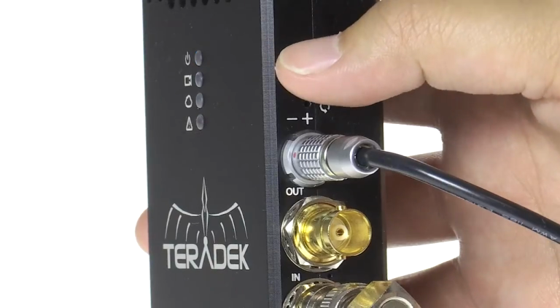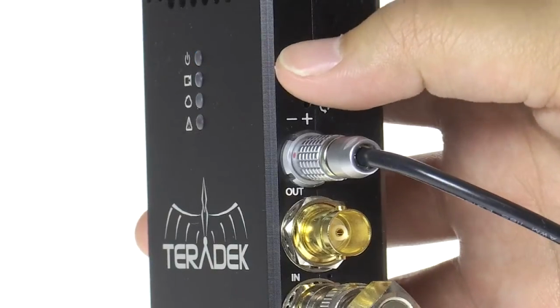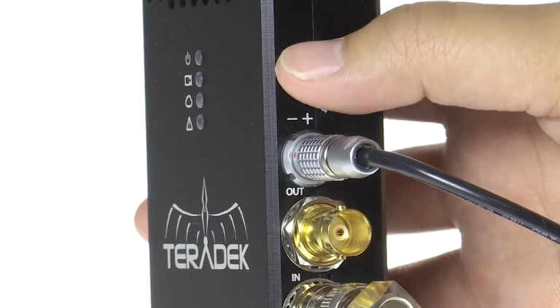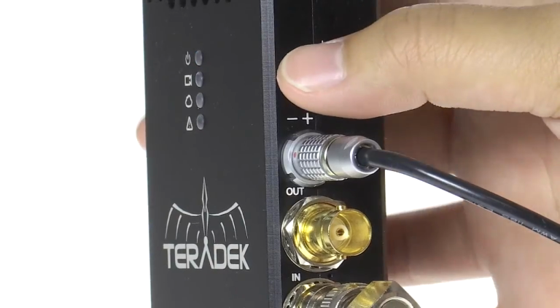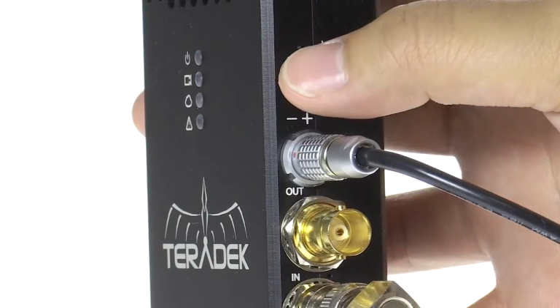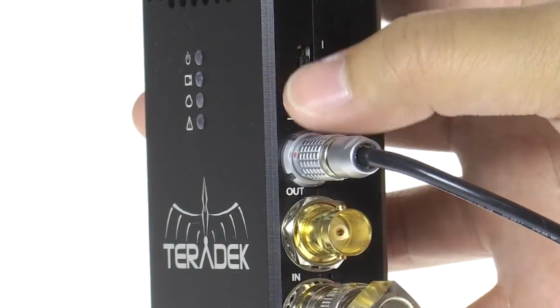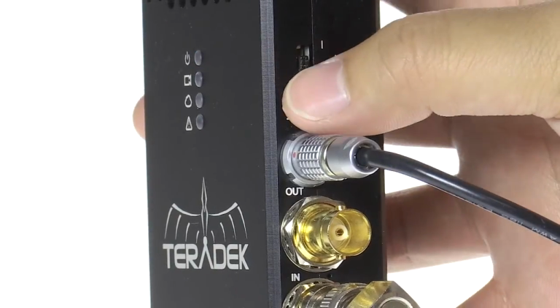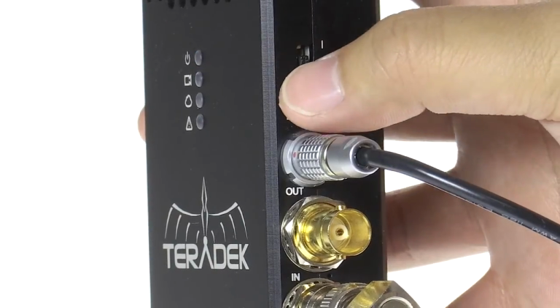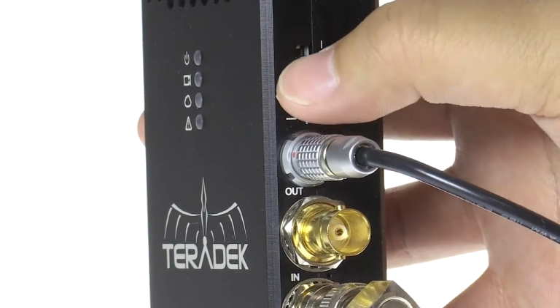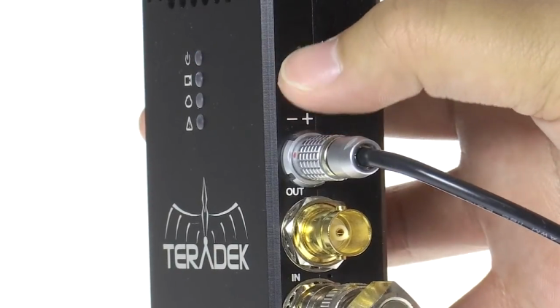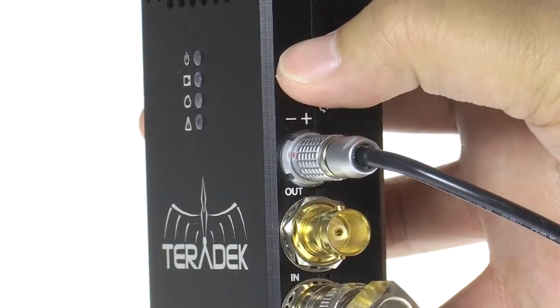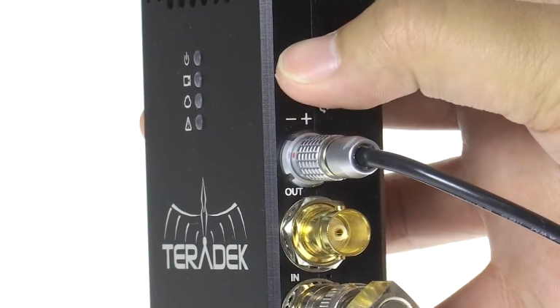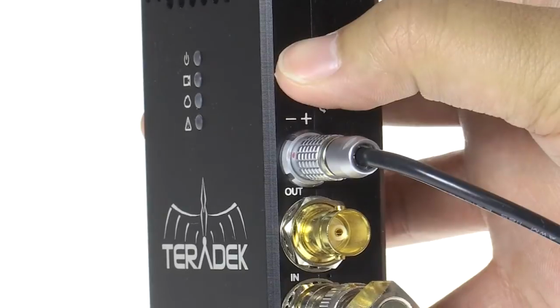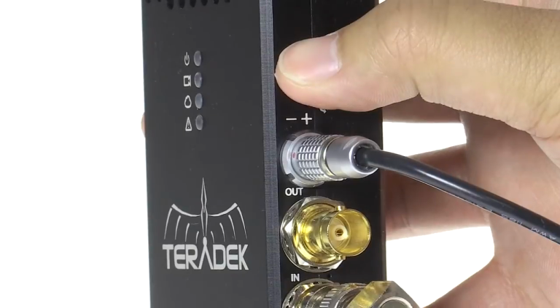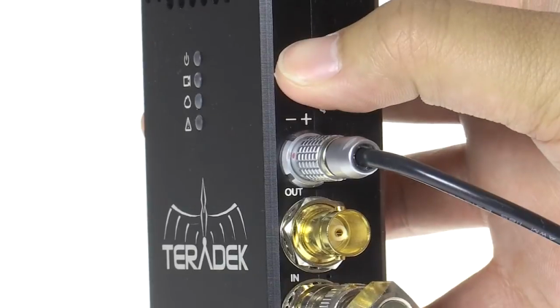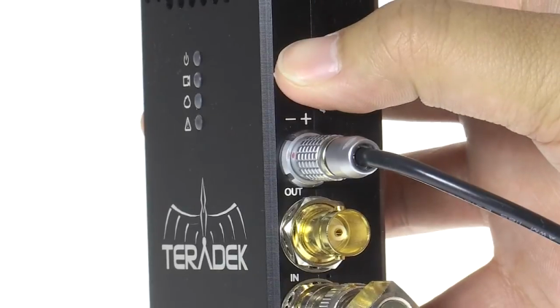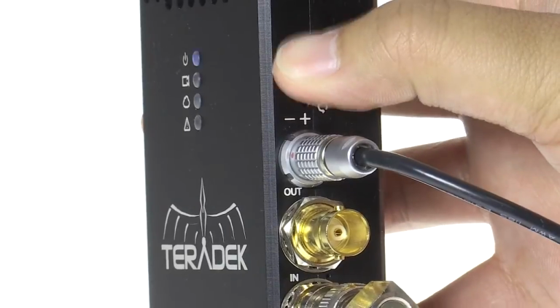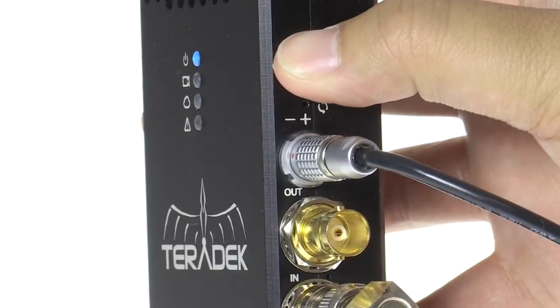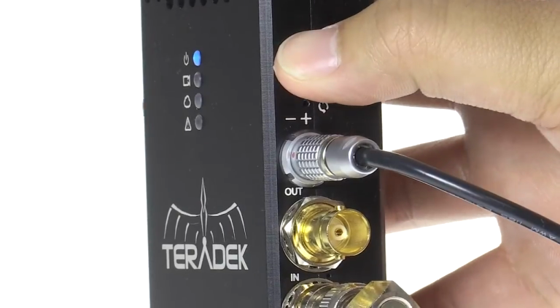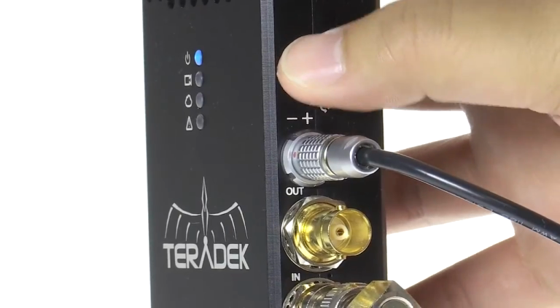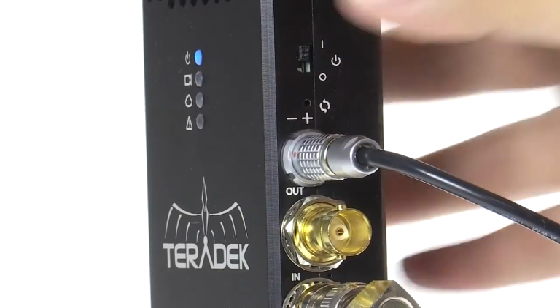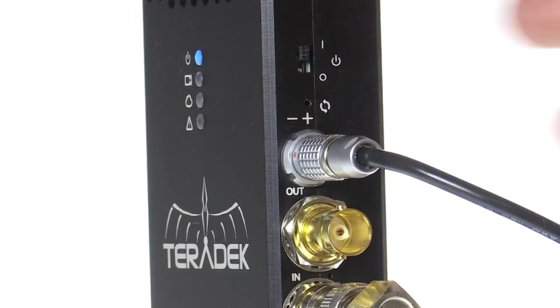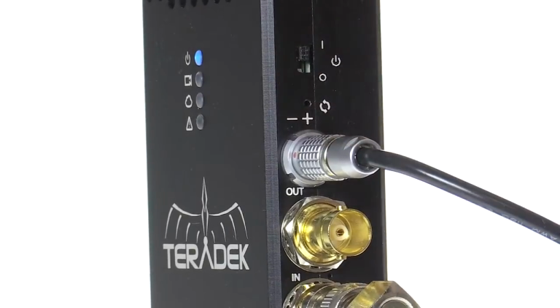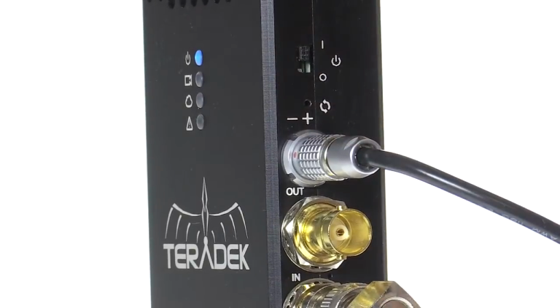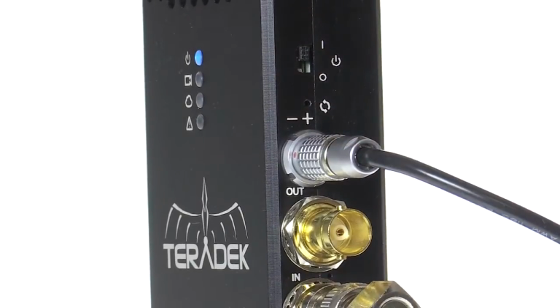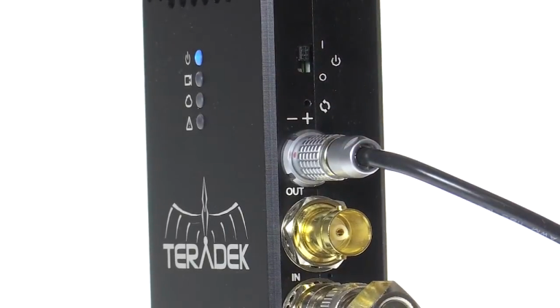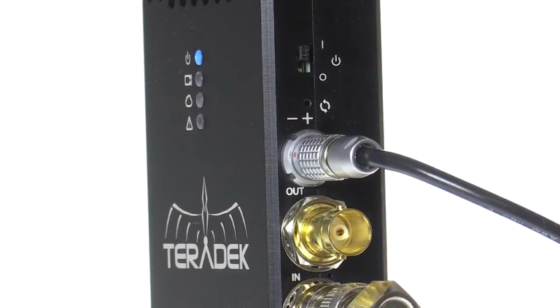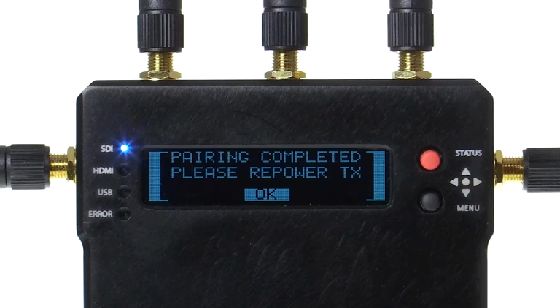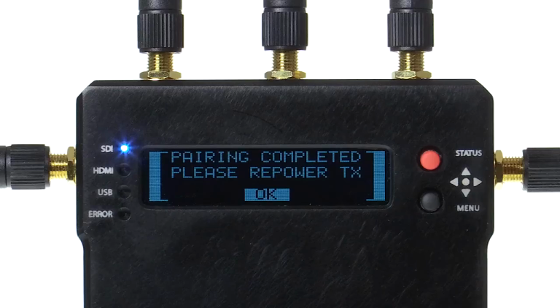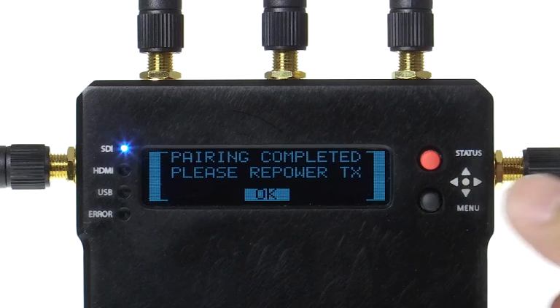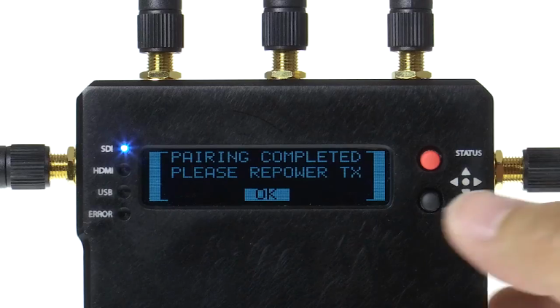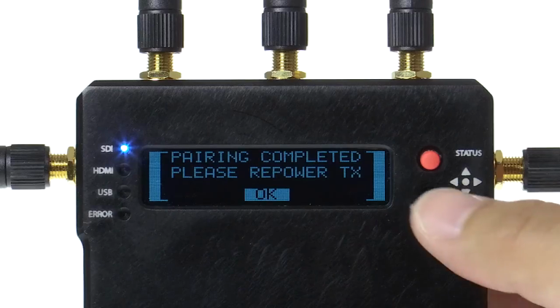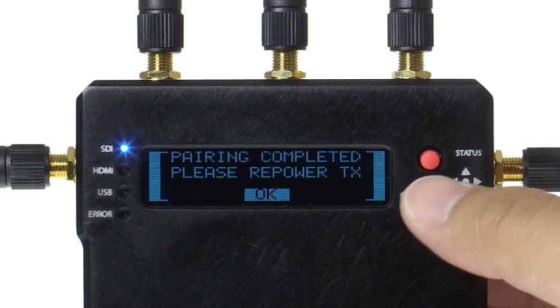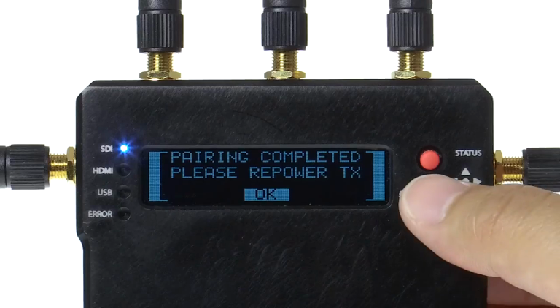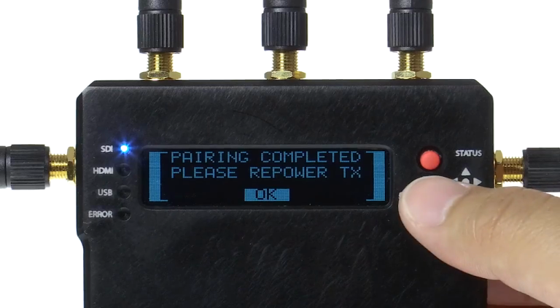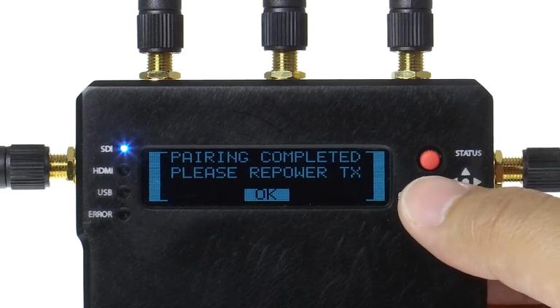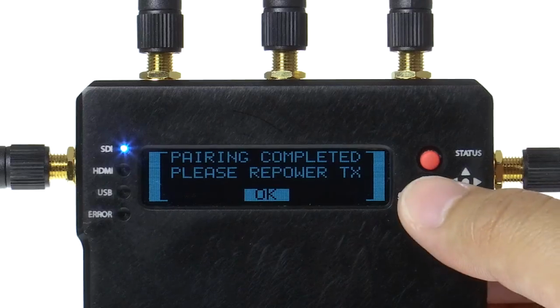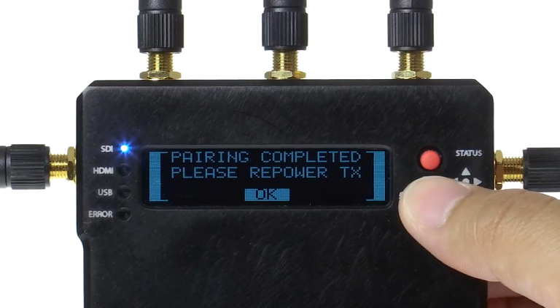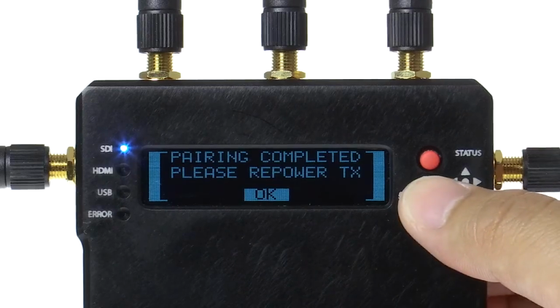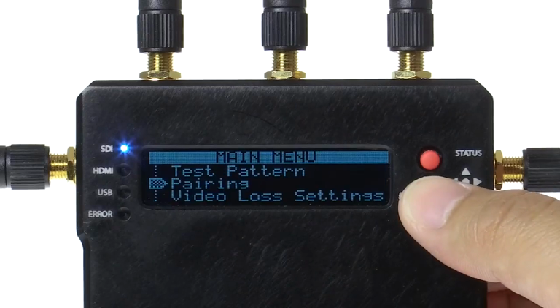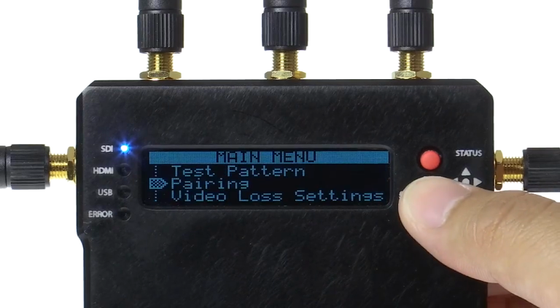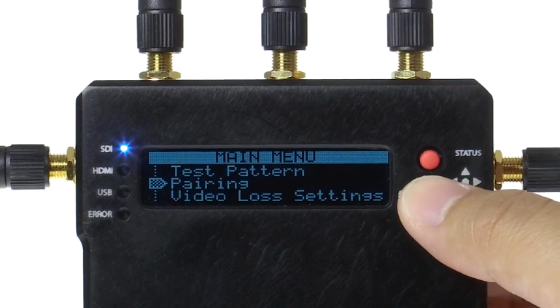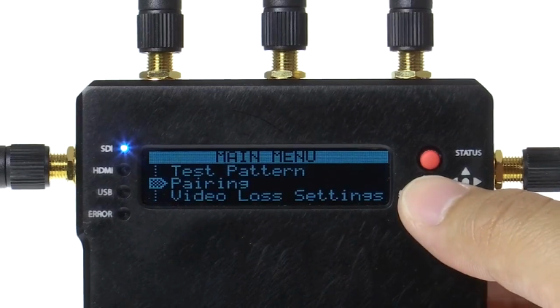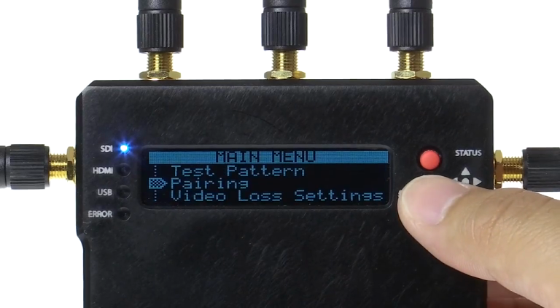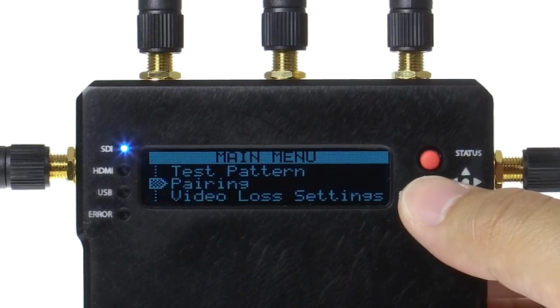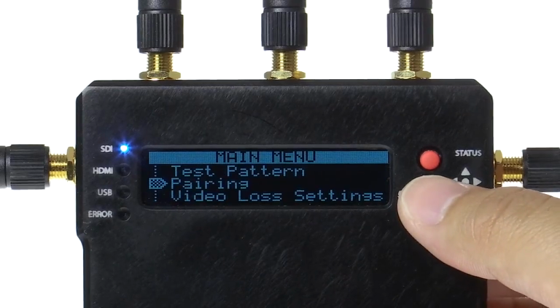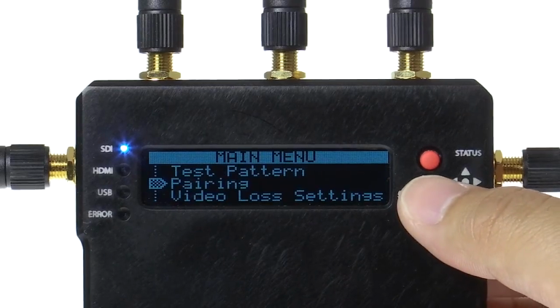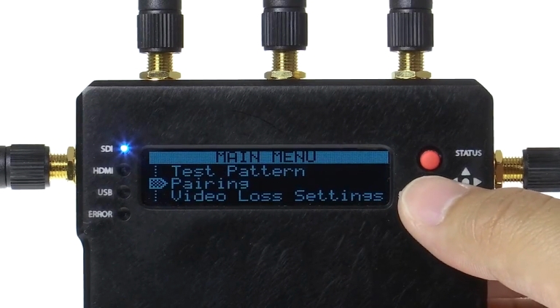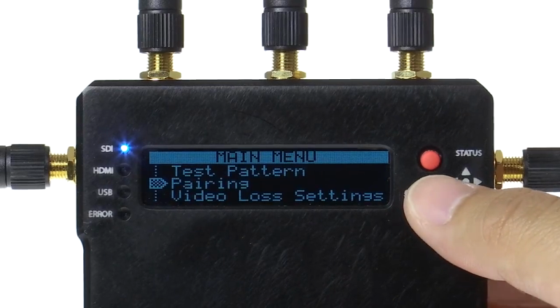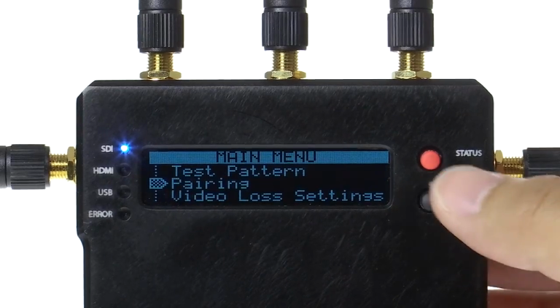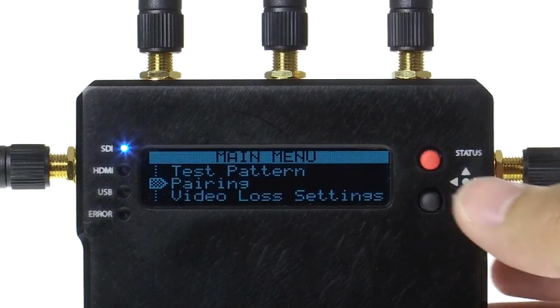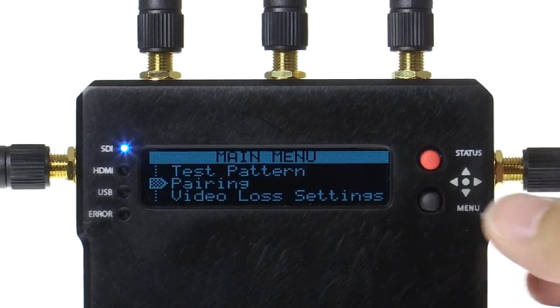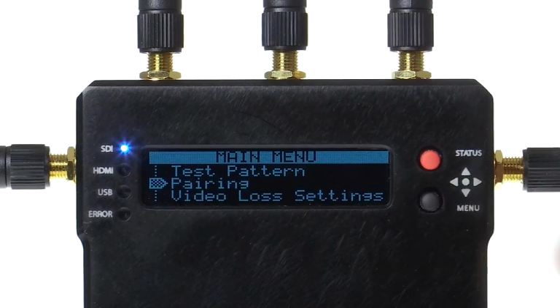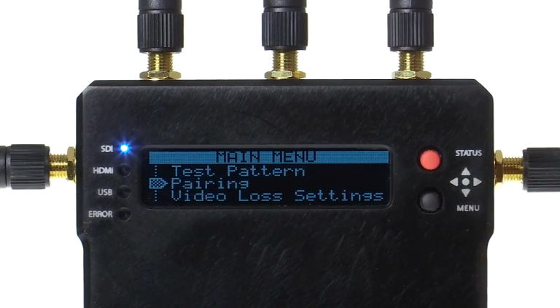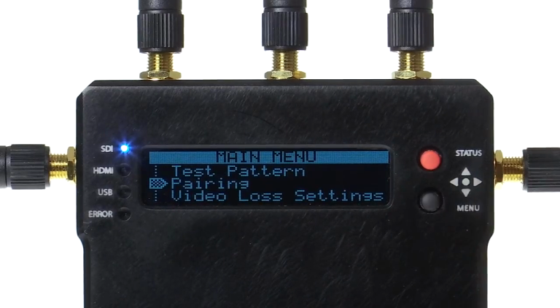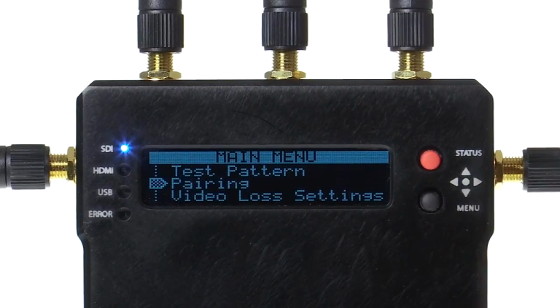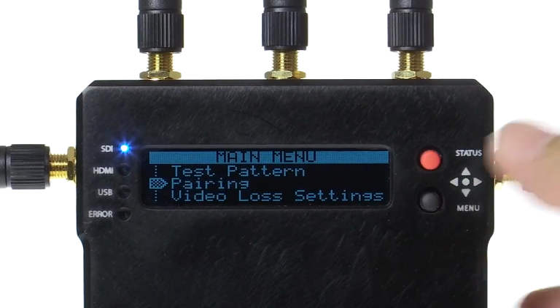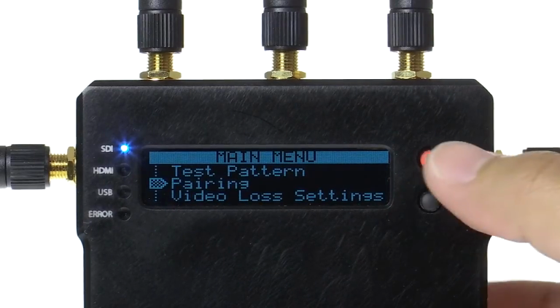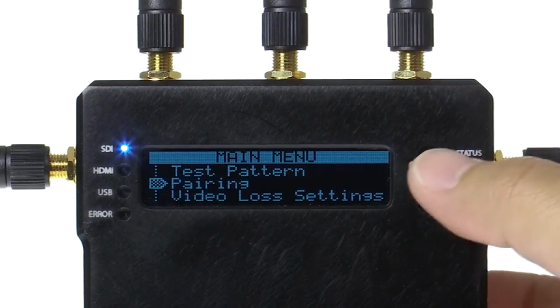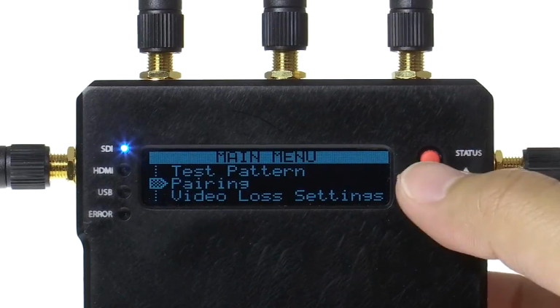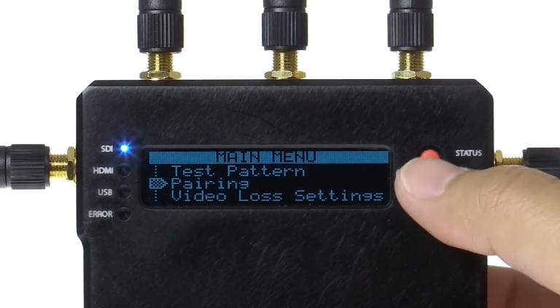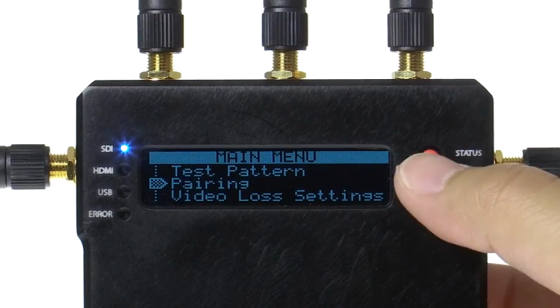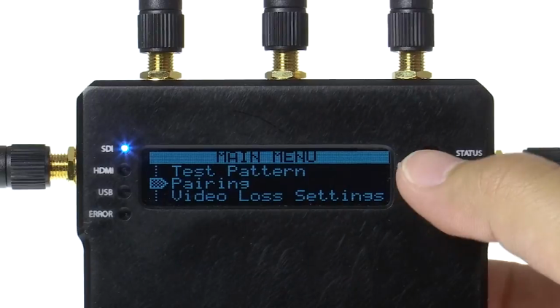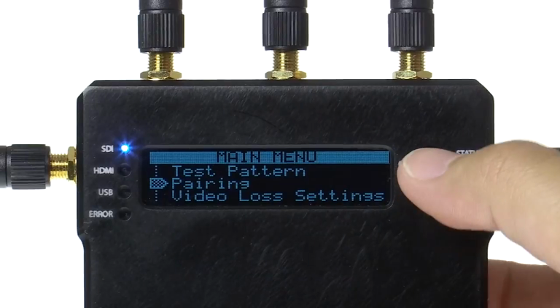You will need to power cycle the transmitter. Once complete, click OK. Your transmitter and receiver are now paired.